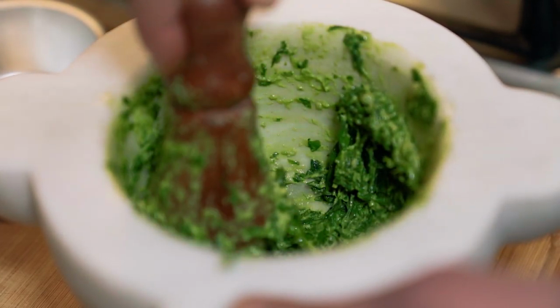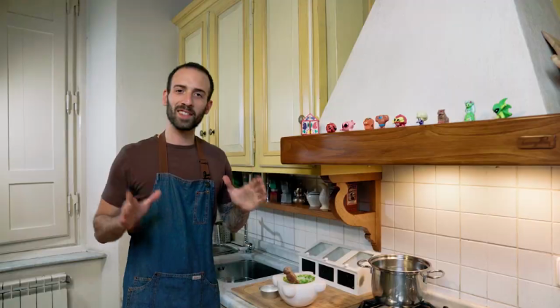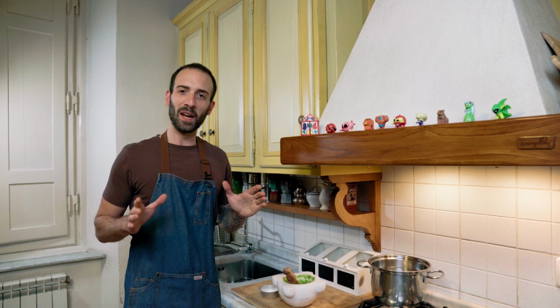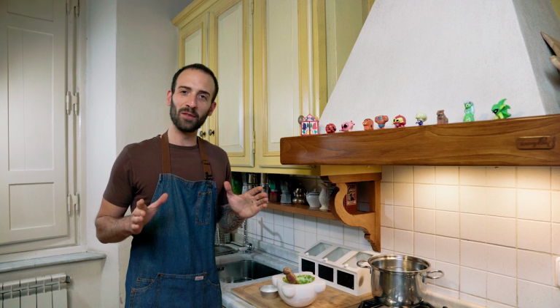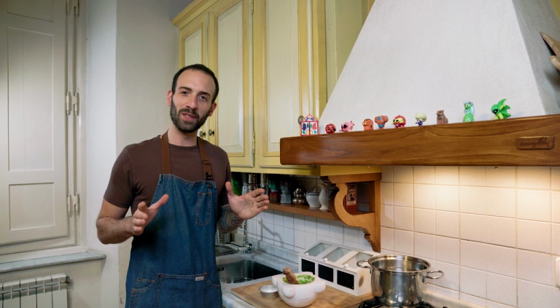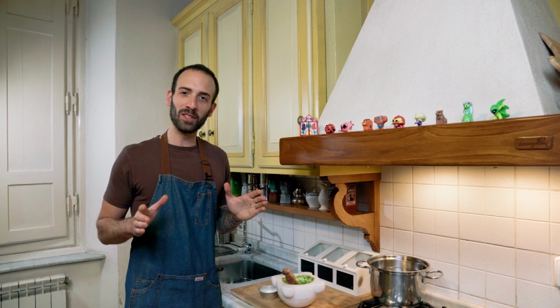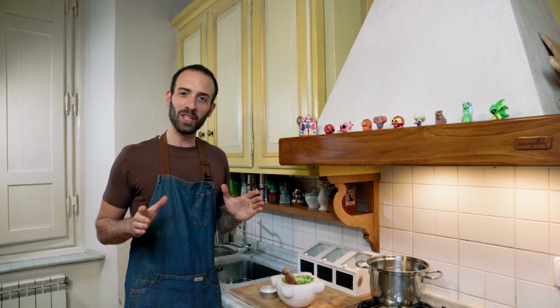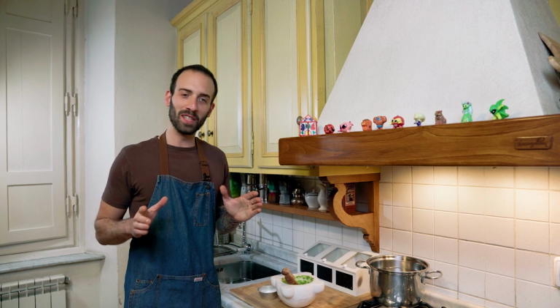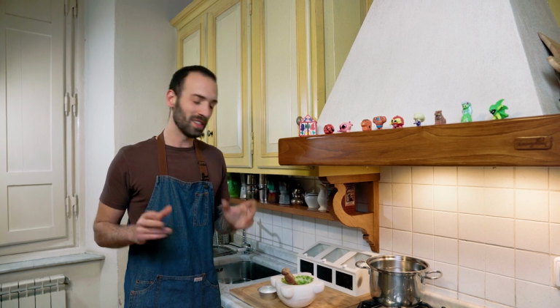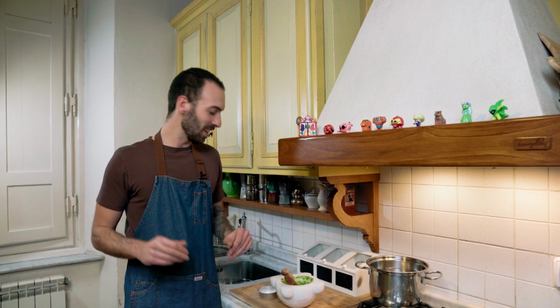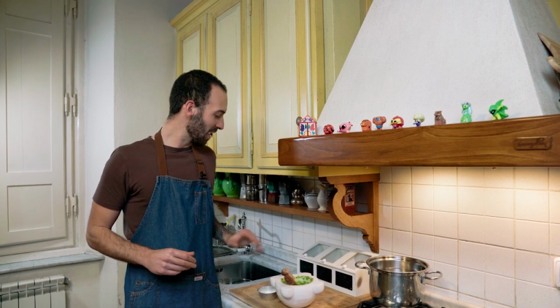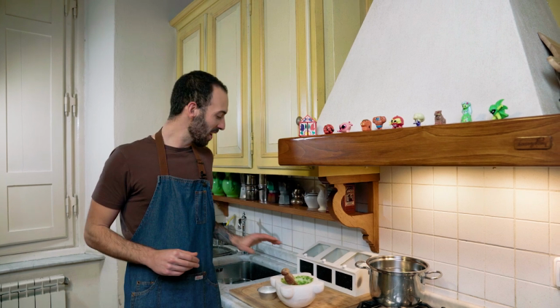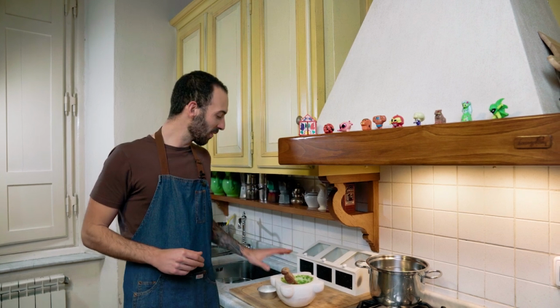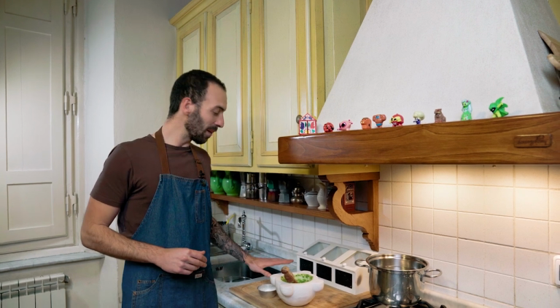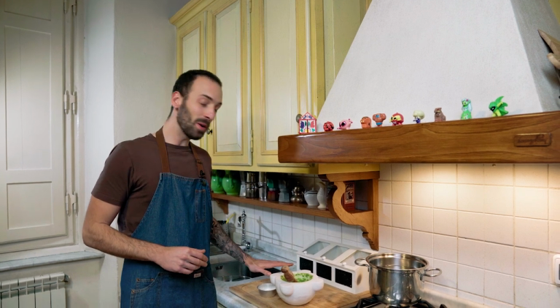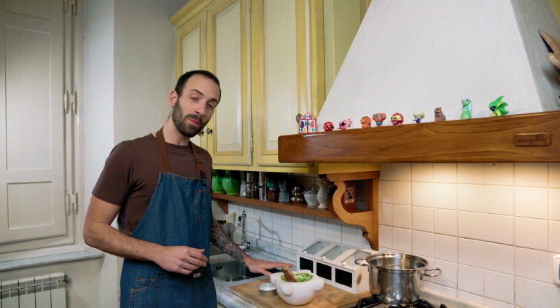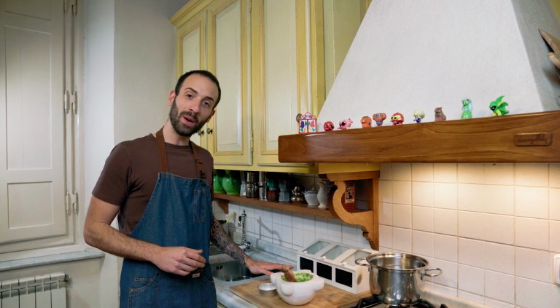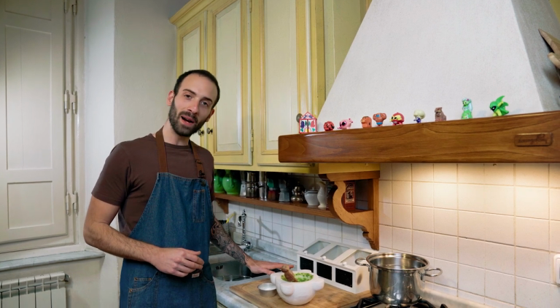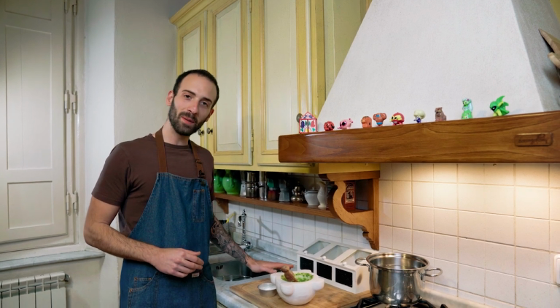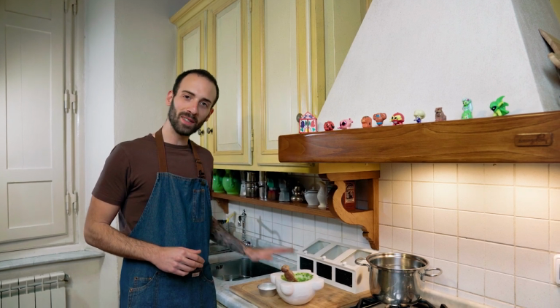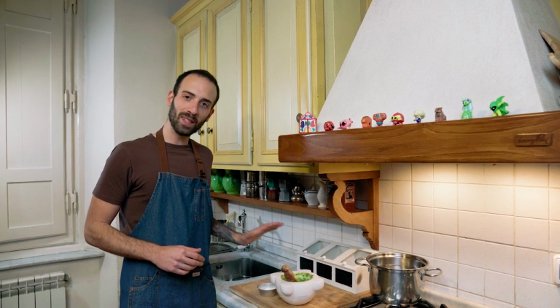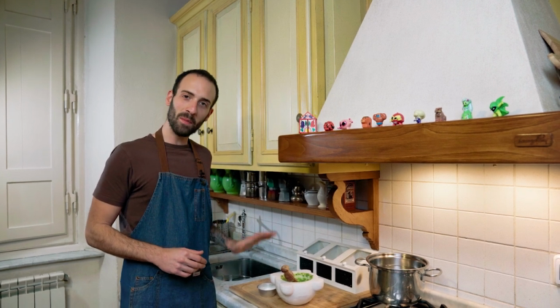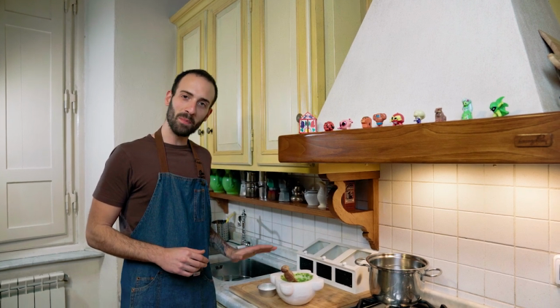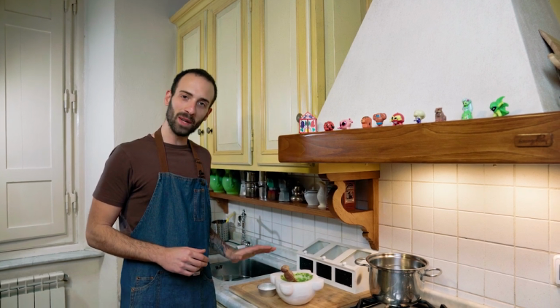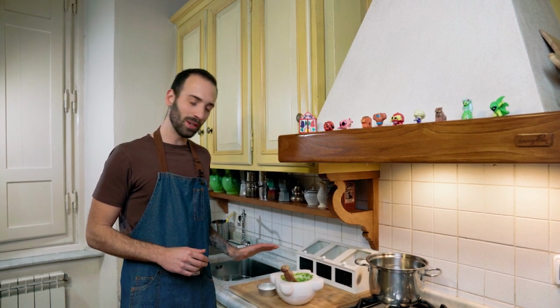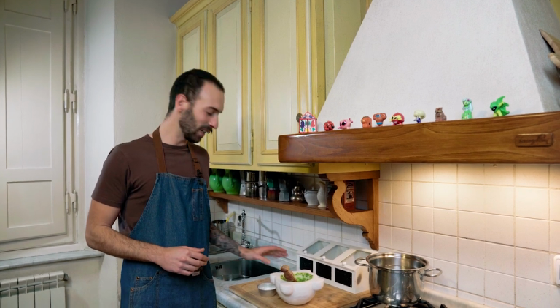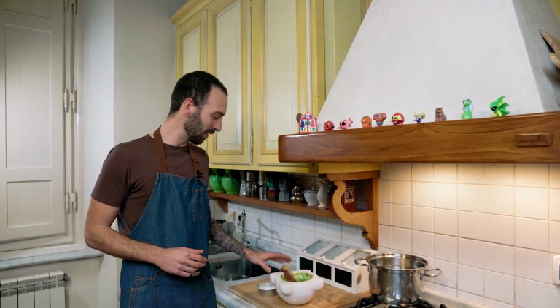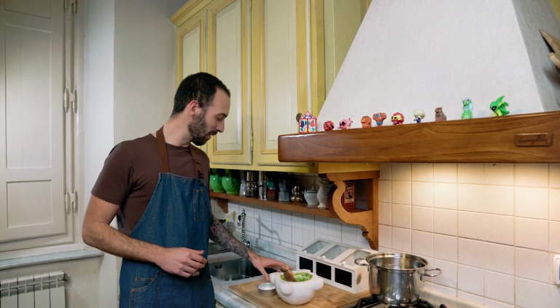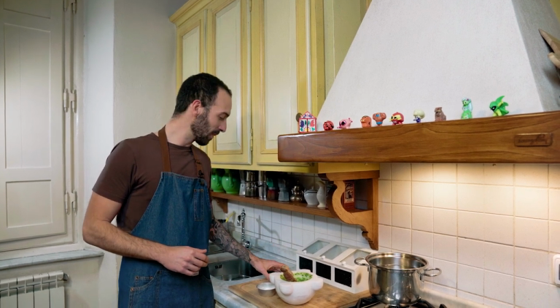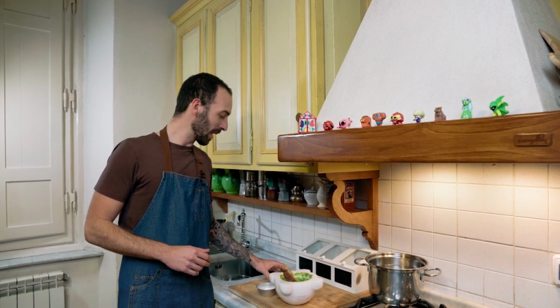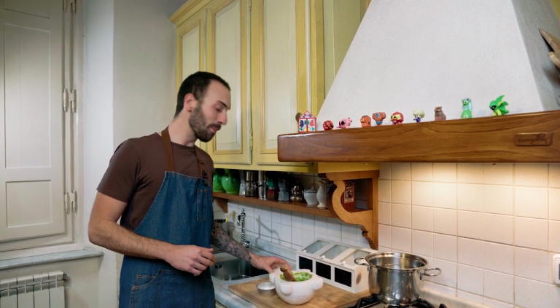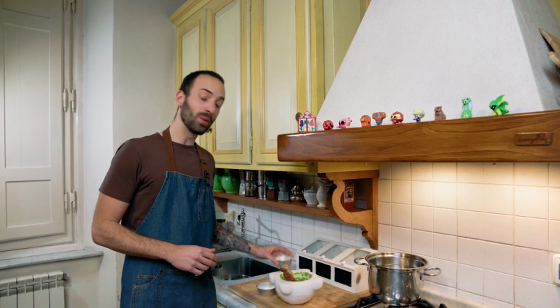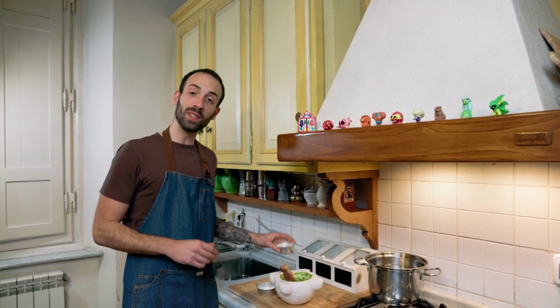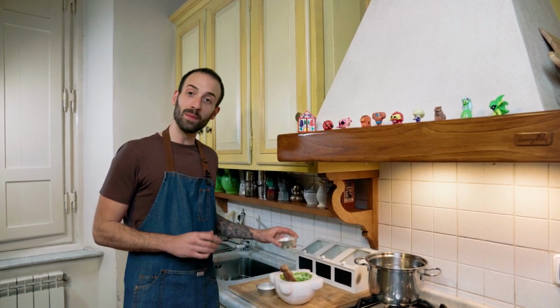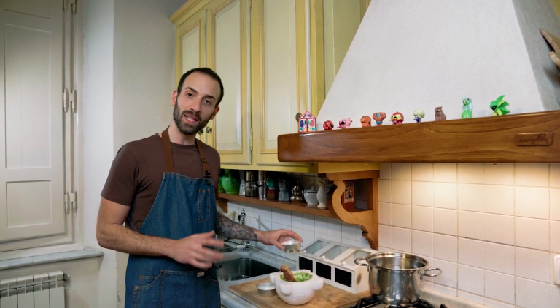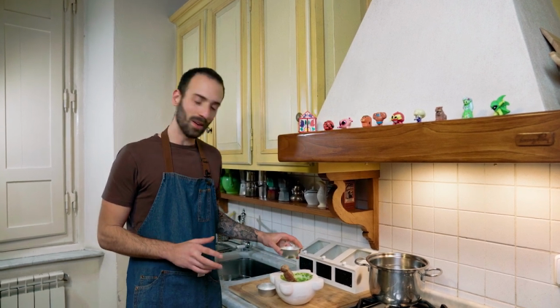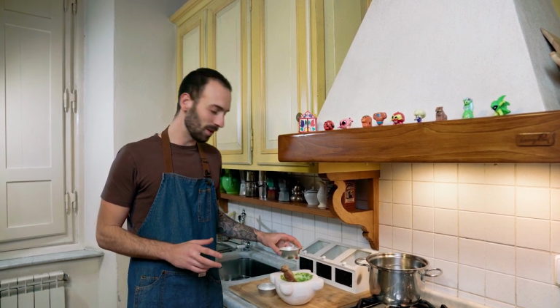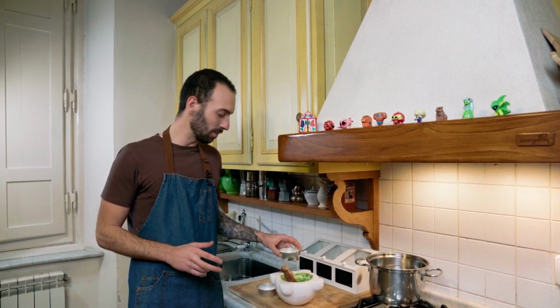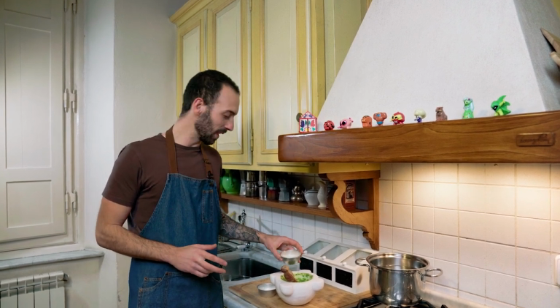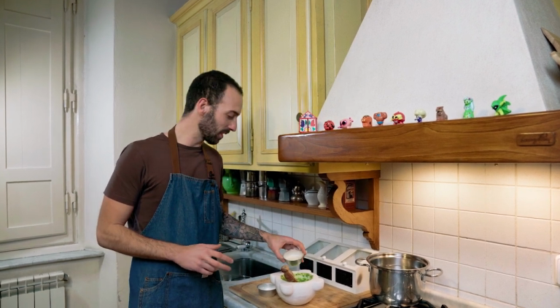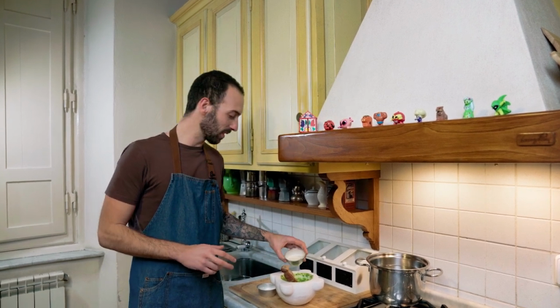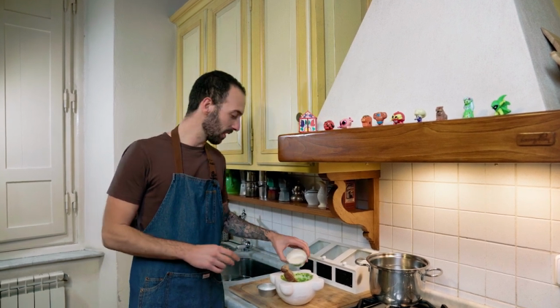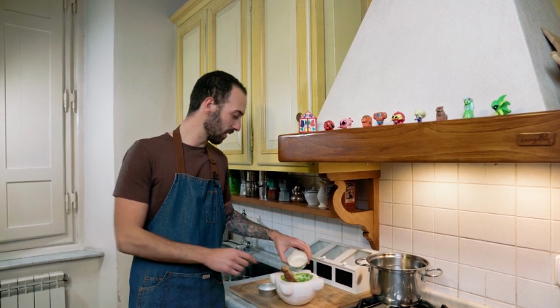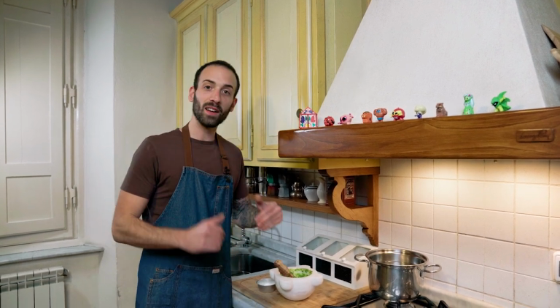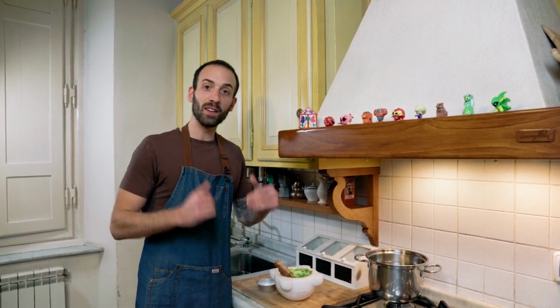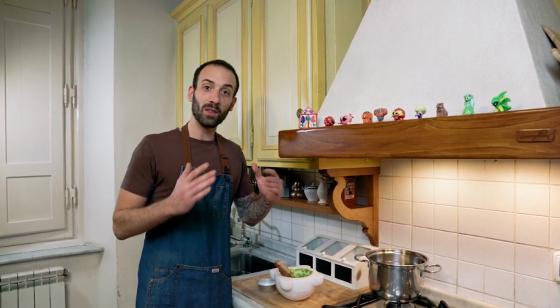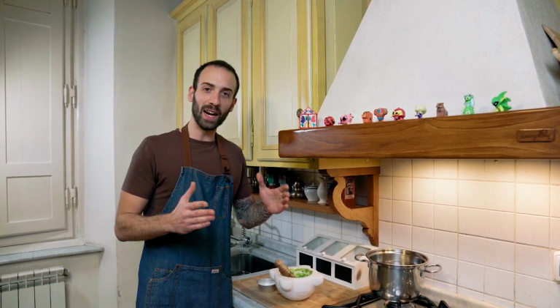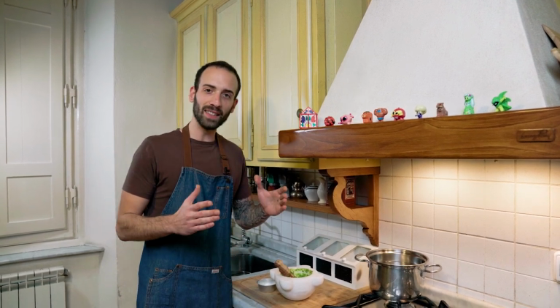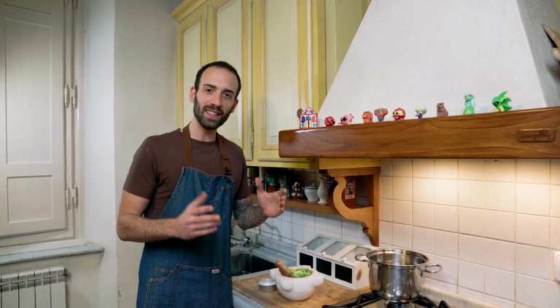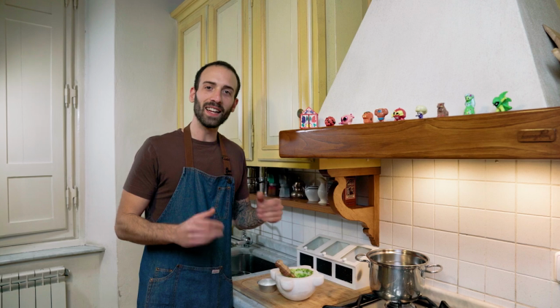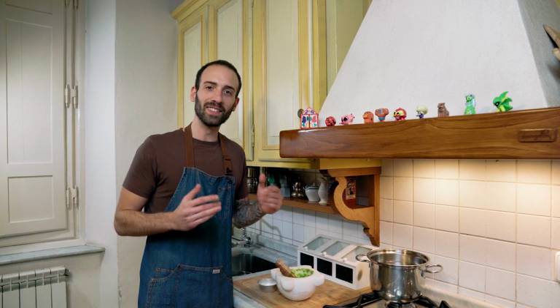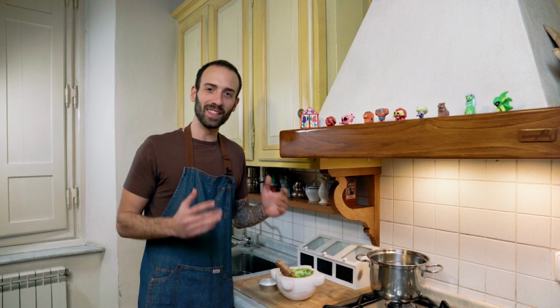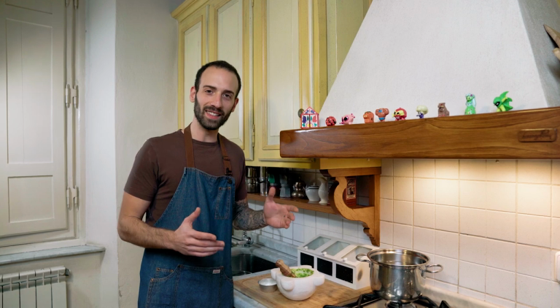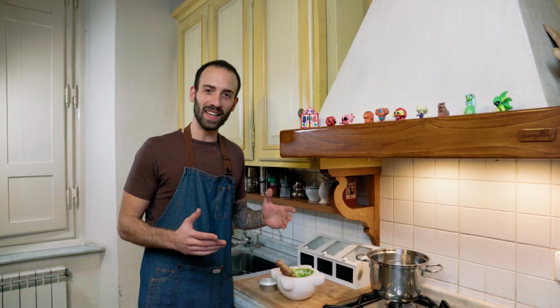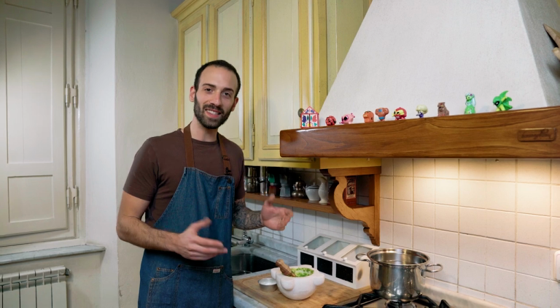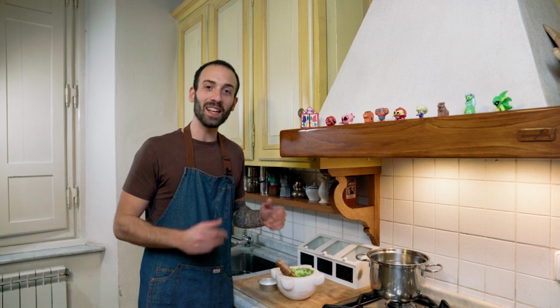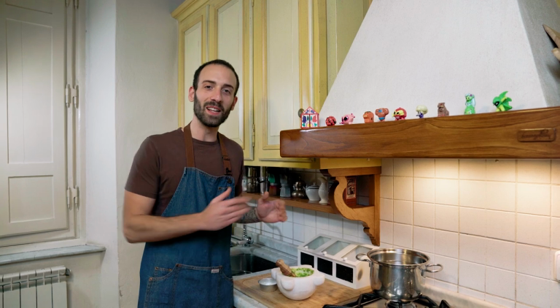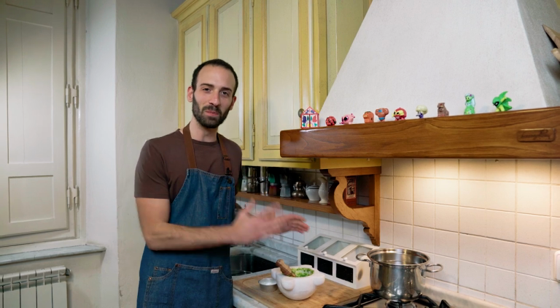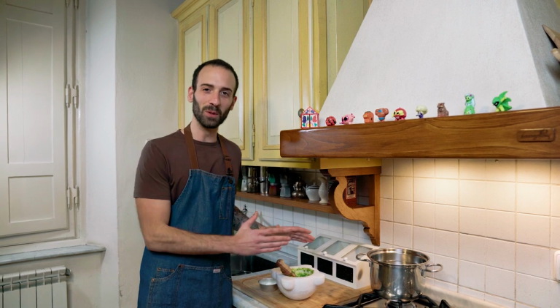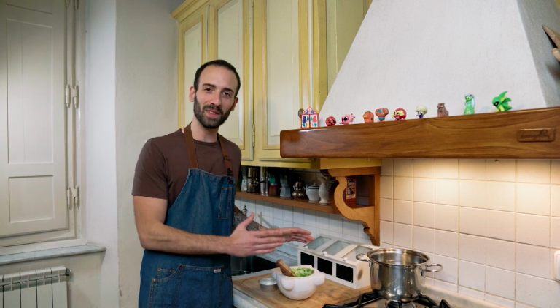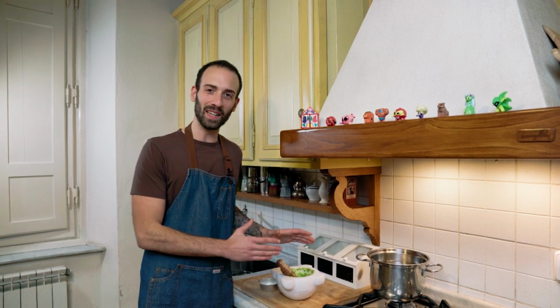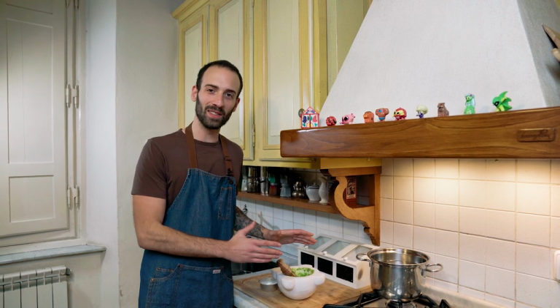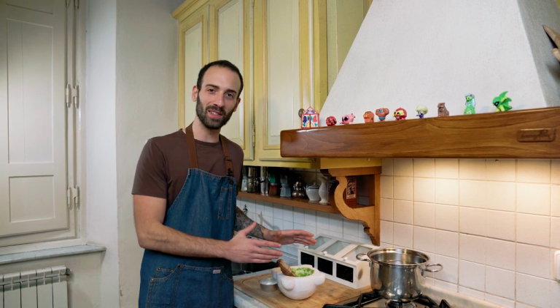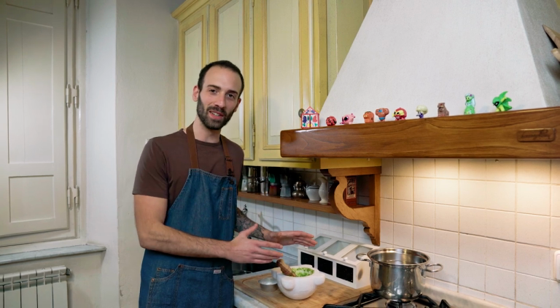It's time for the cheese. Grab your parmesan and pecorino and put them in our mix. Grind until it has a smooth texture.